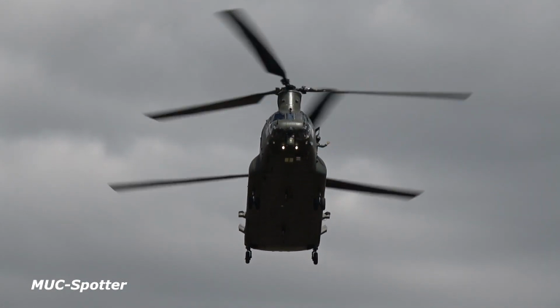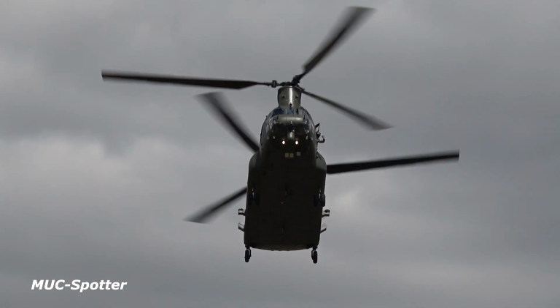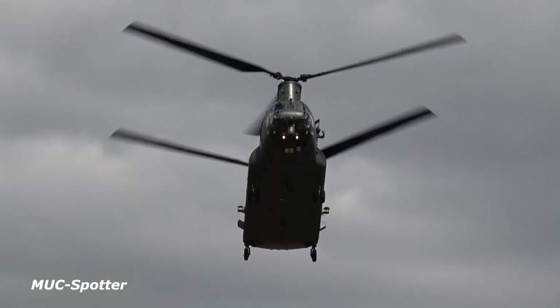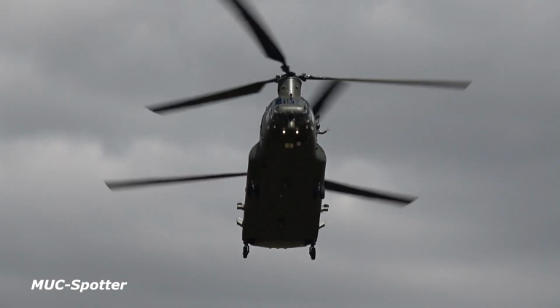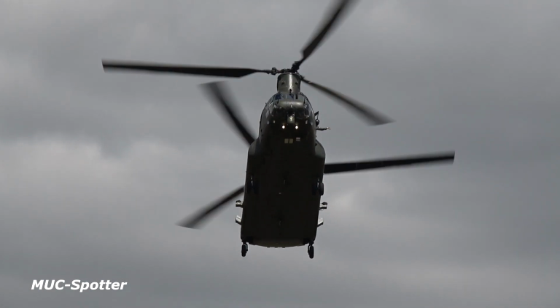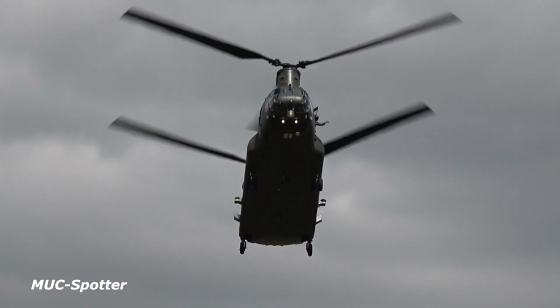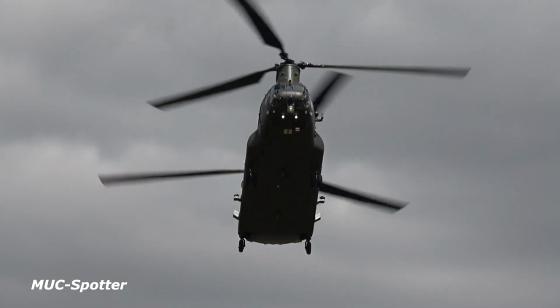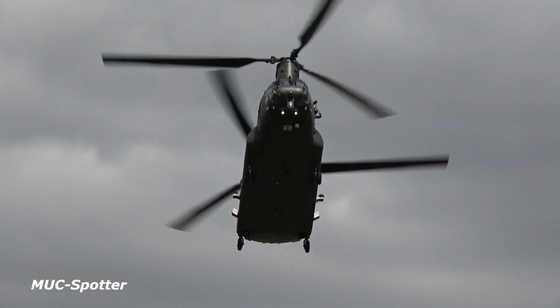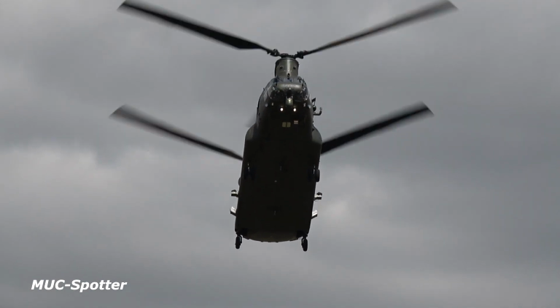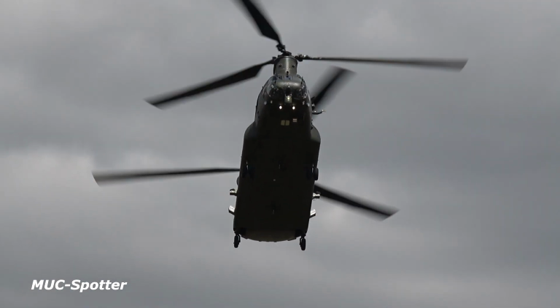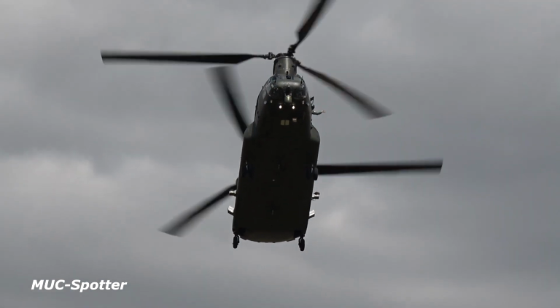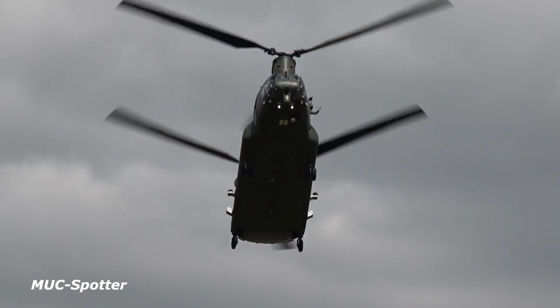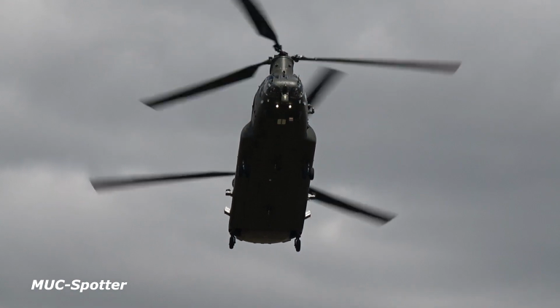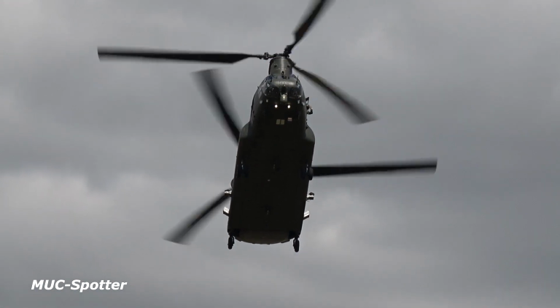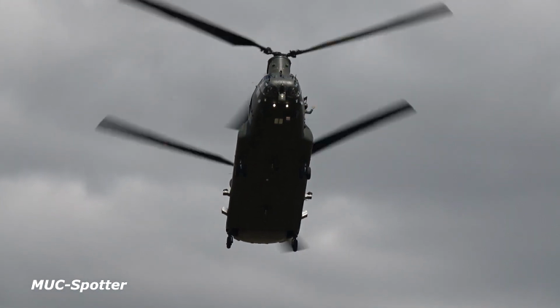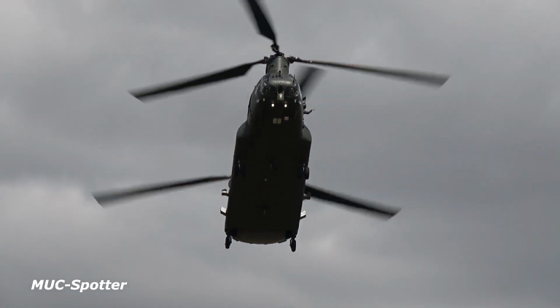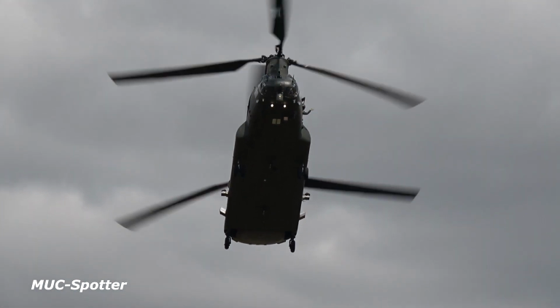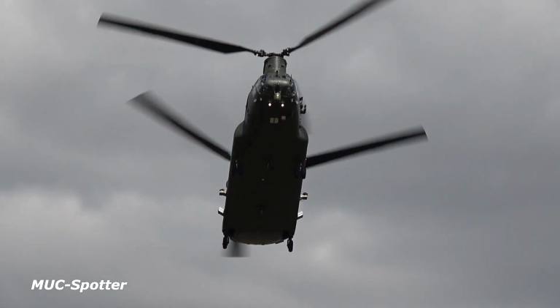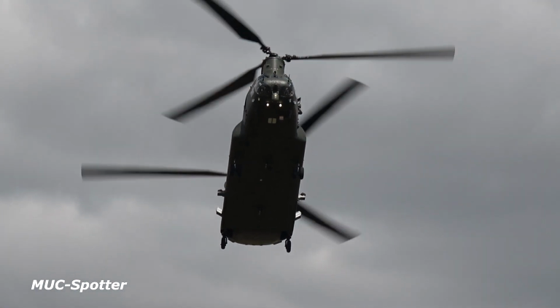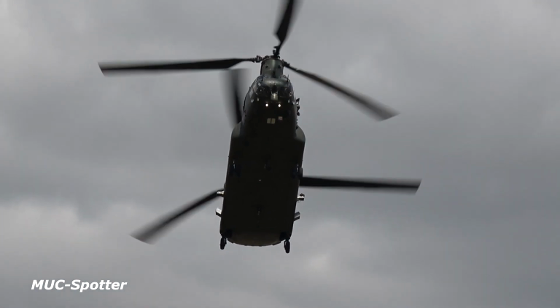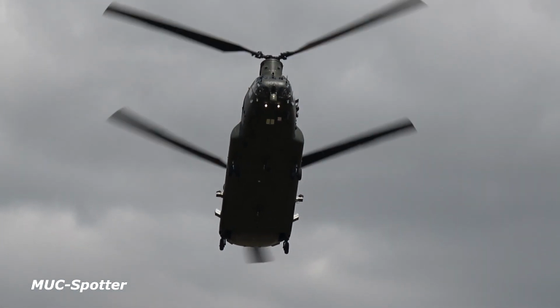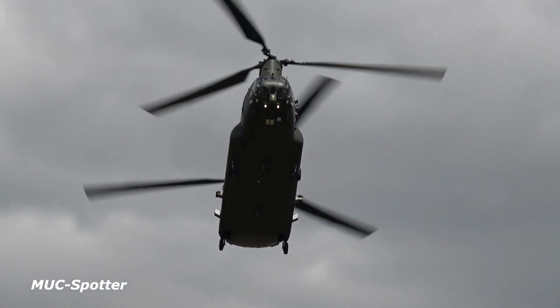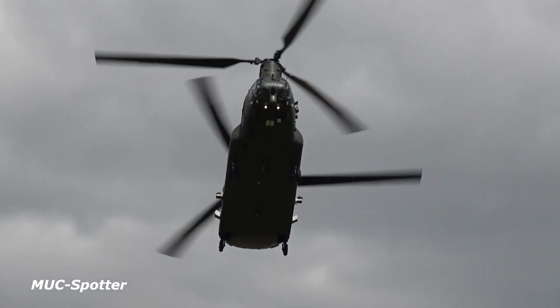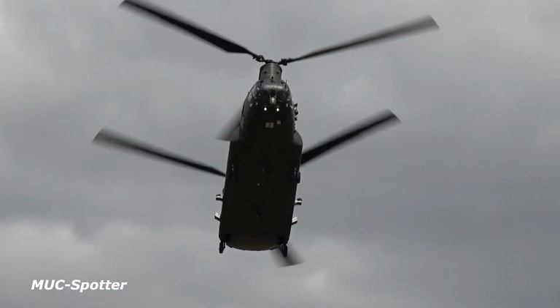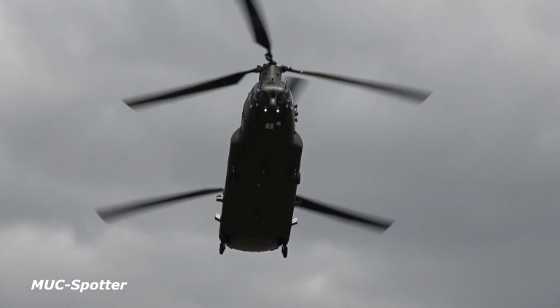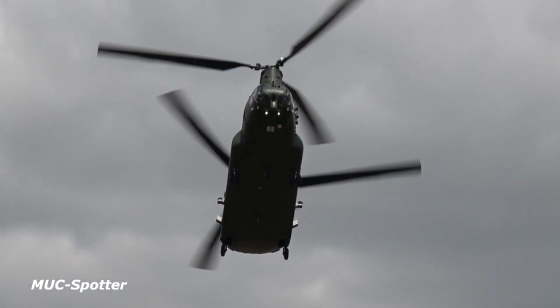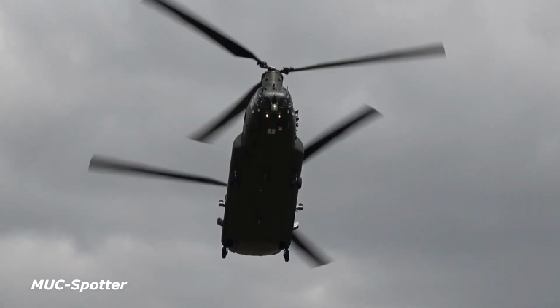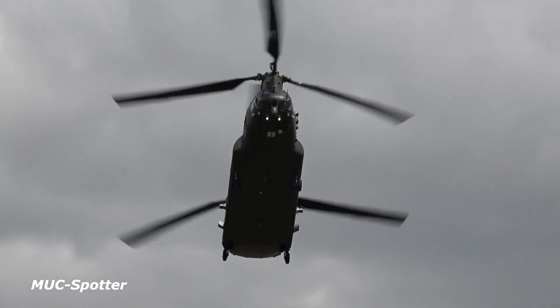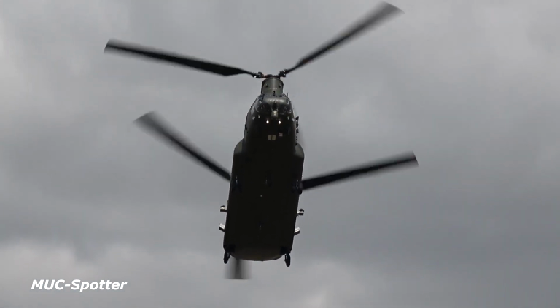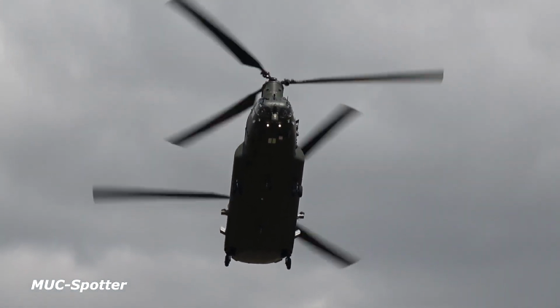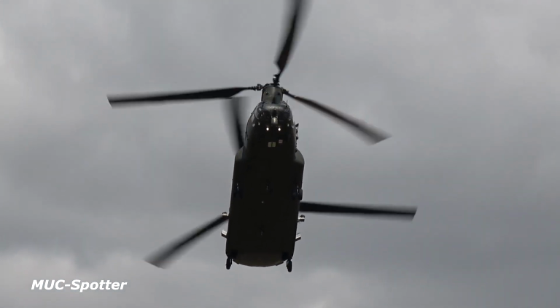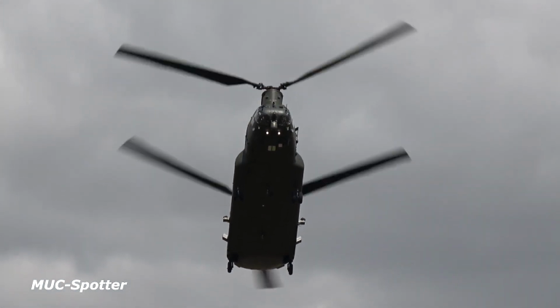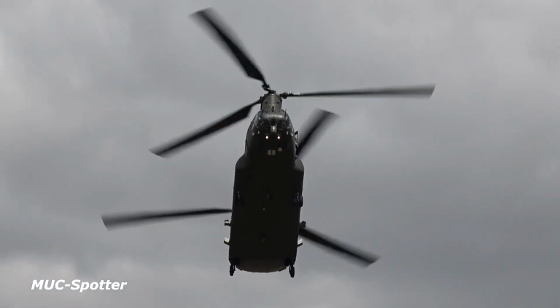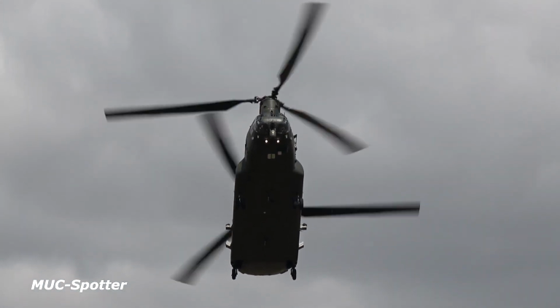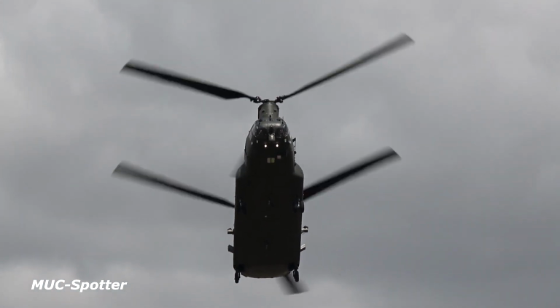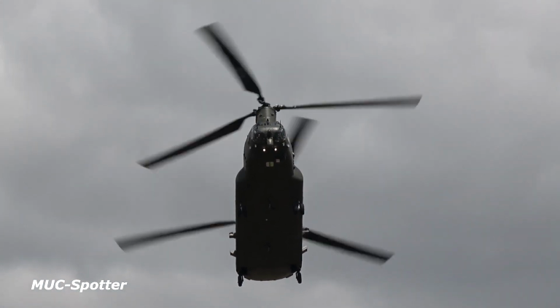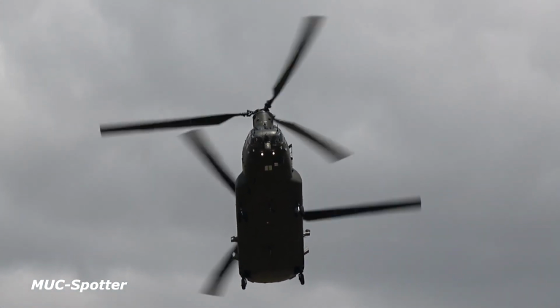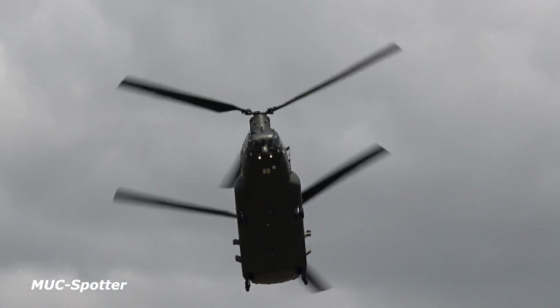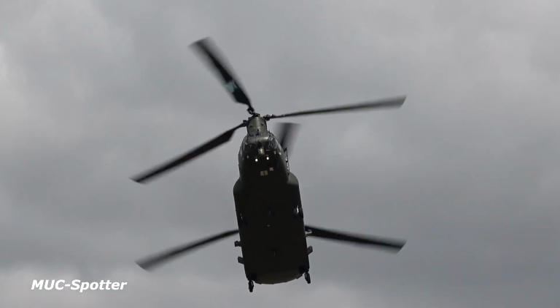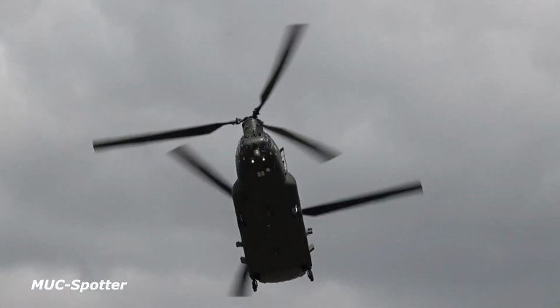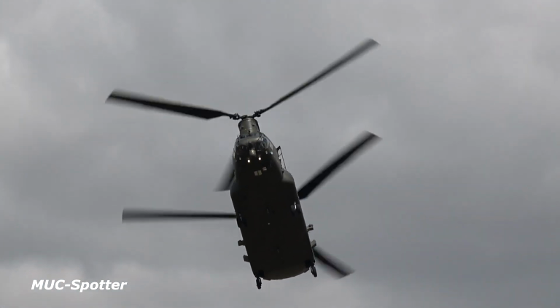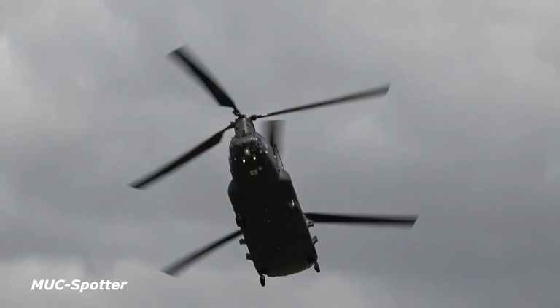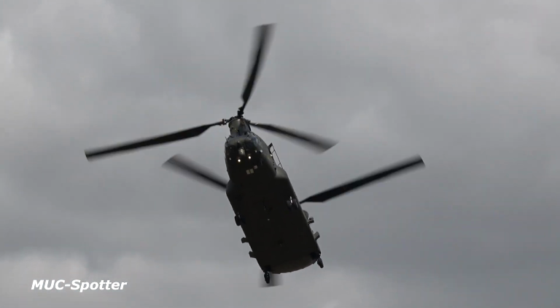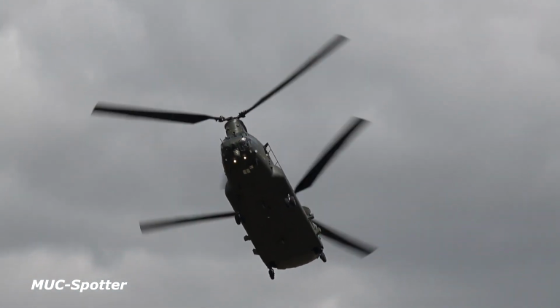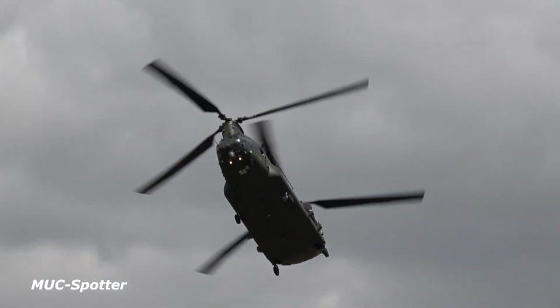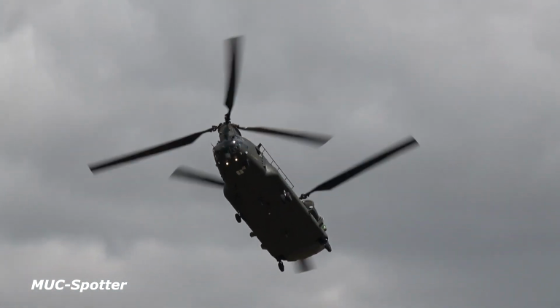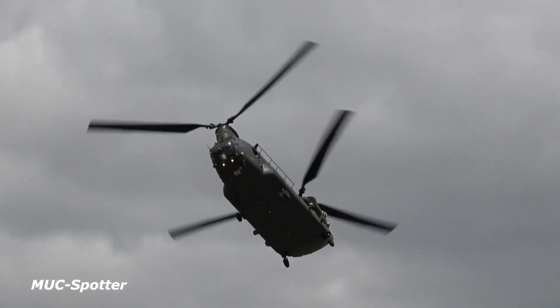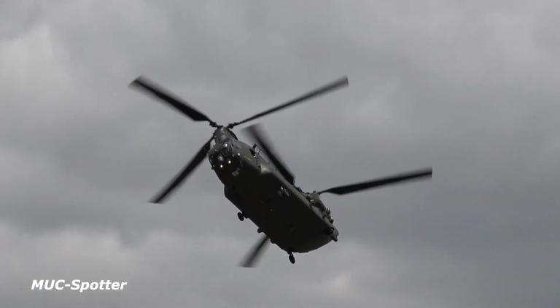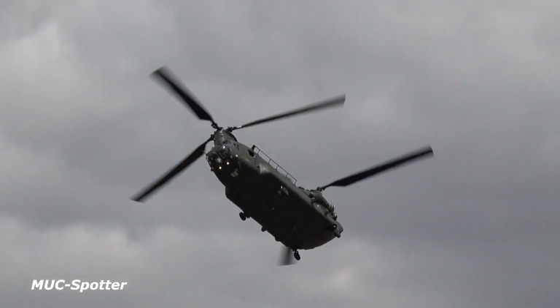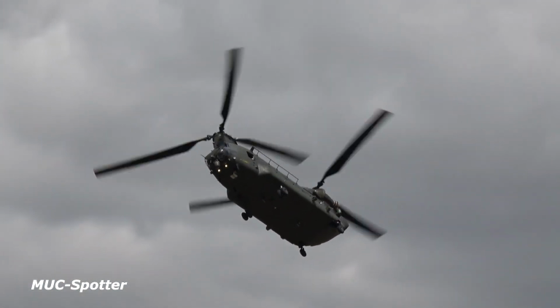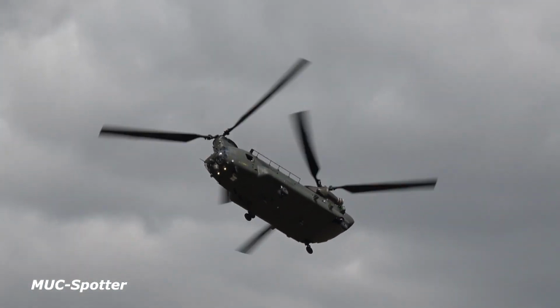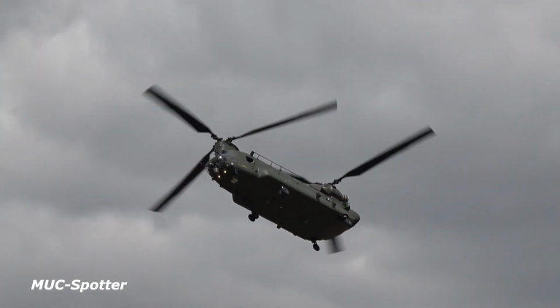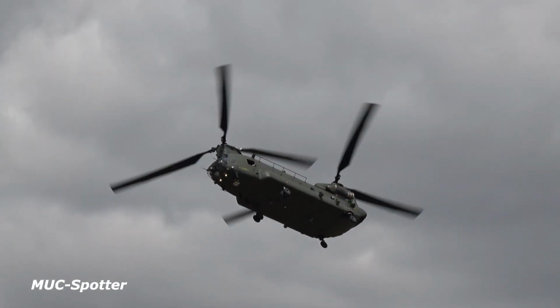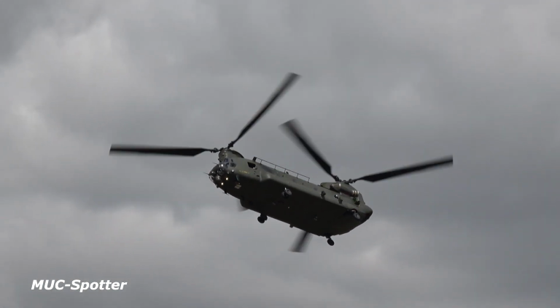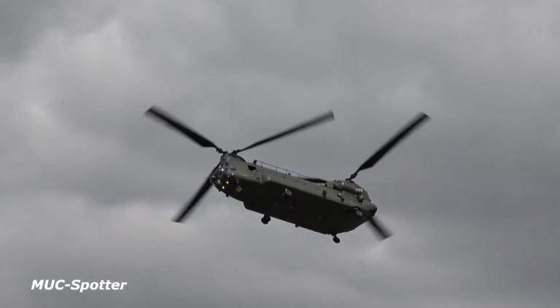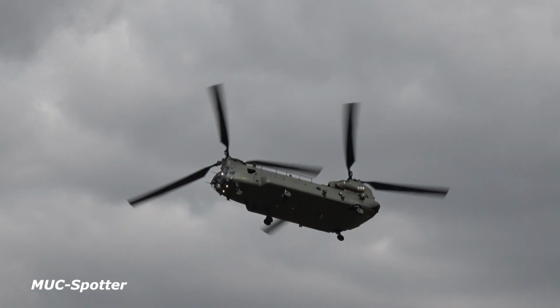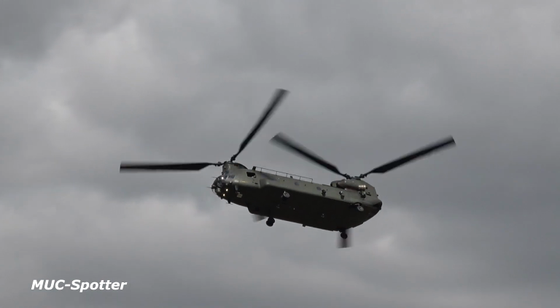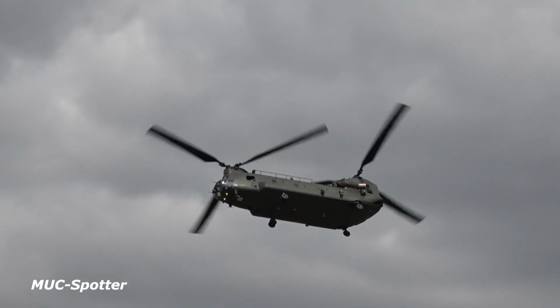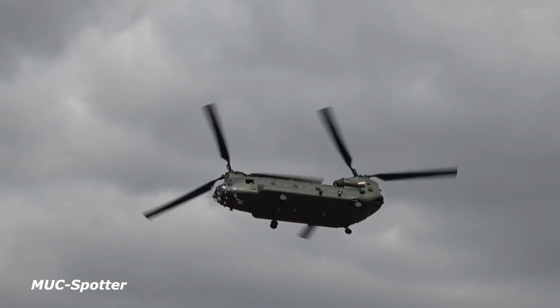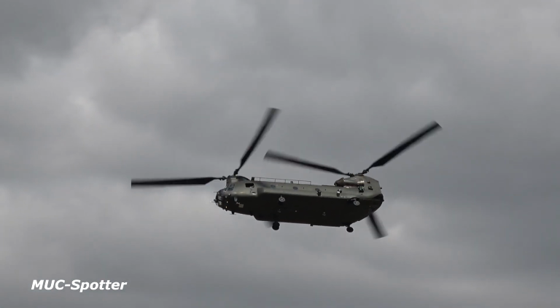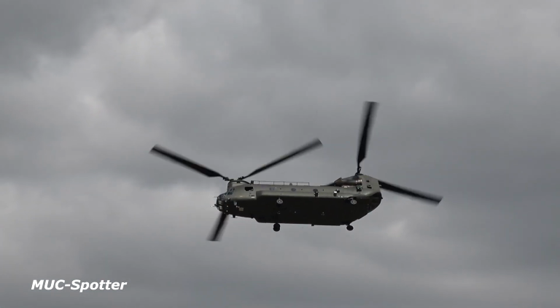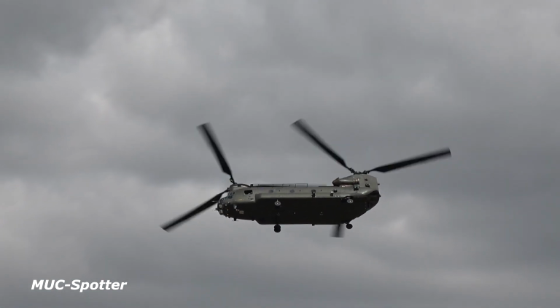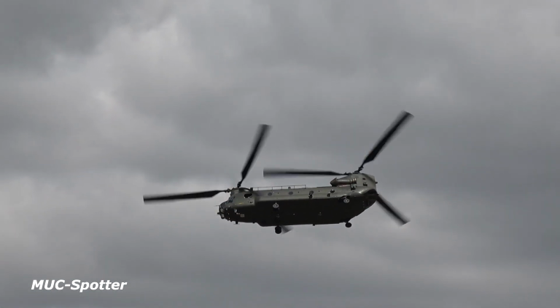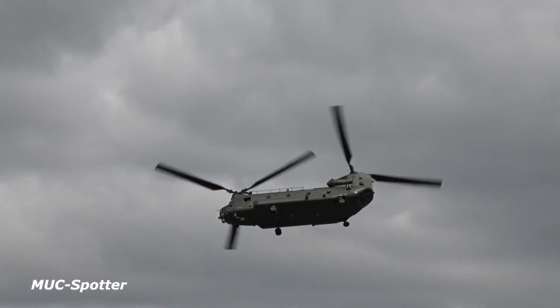Ladies and gentlemen, the 2017 Royal Air Force Chinook display team. It has been our pleasure to display for you here today at RIAT.